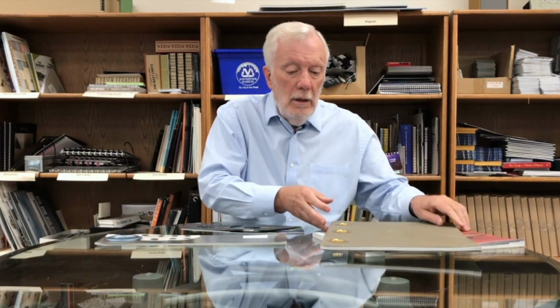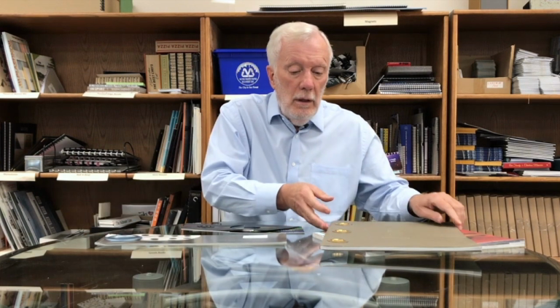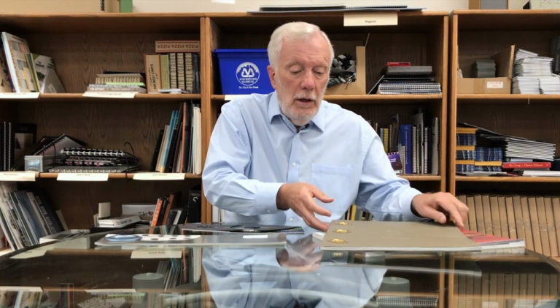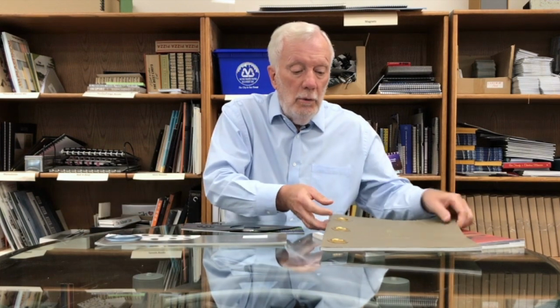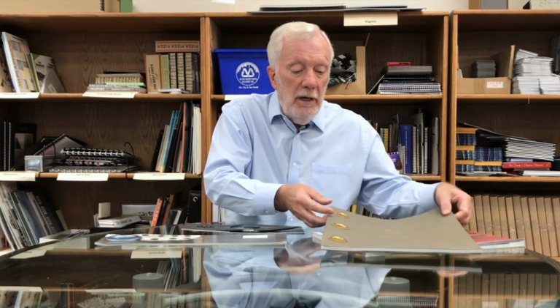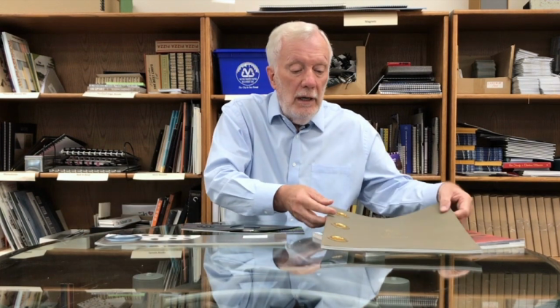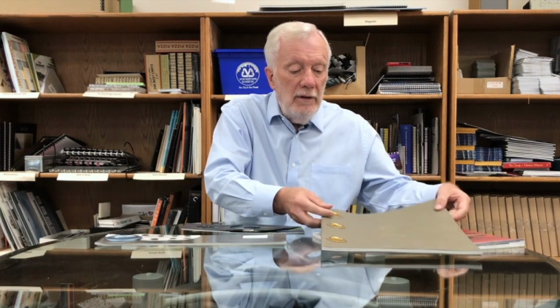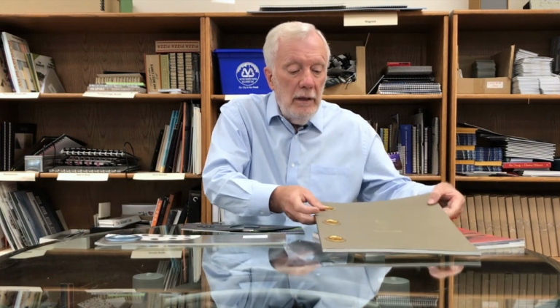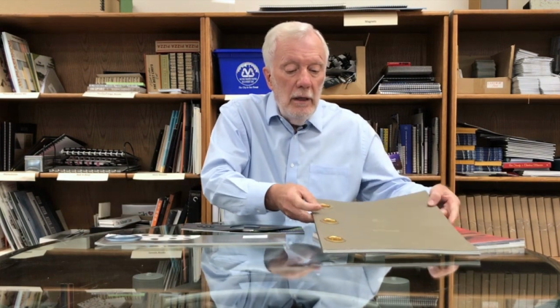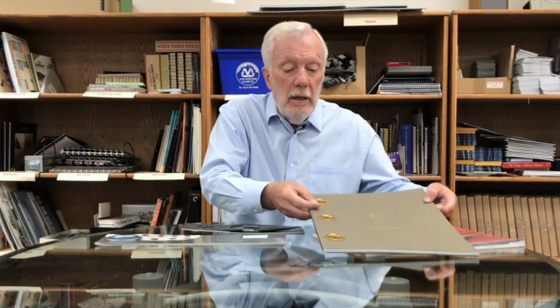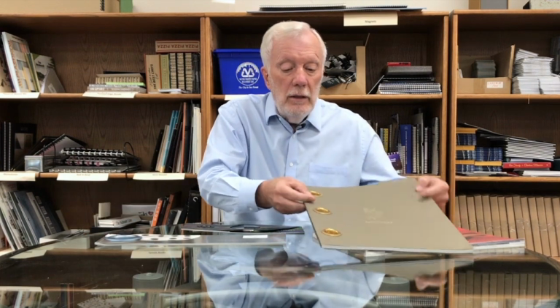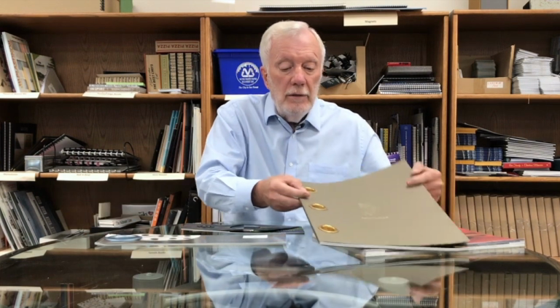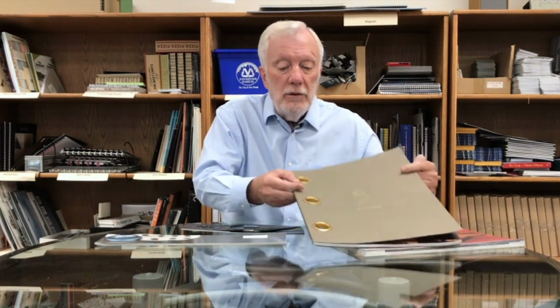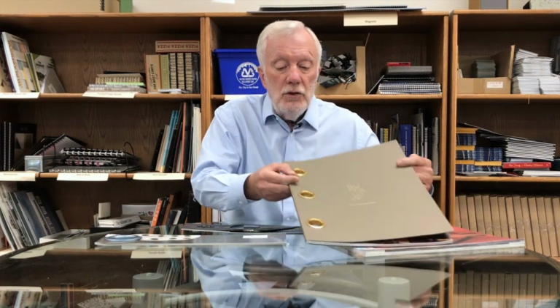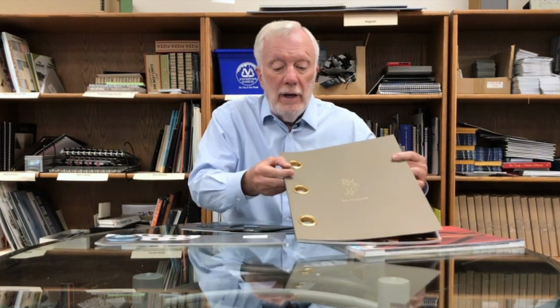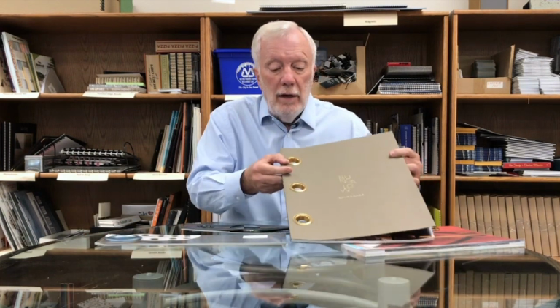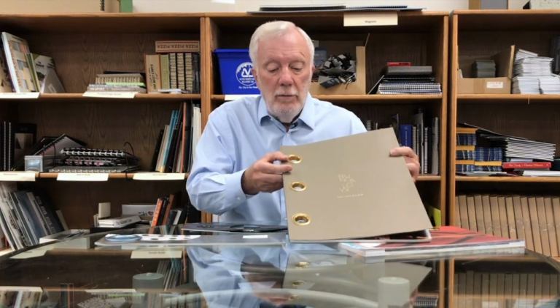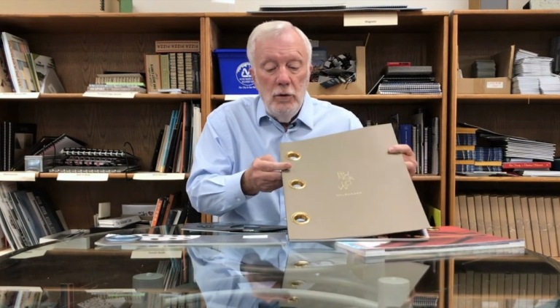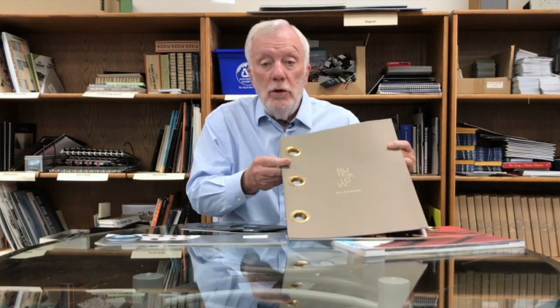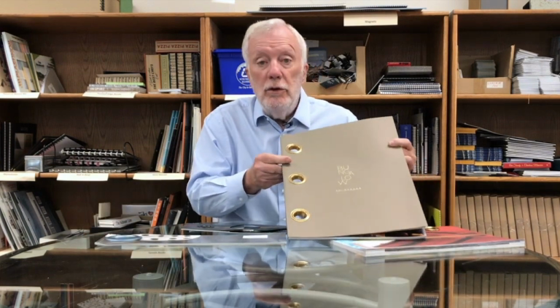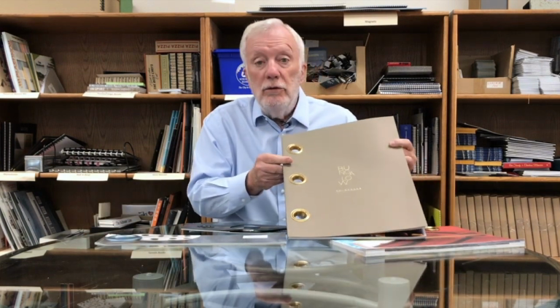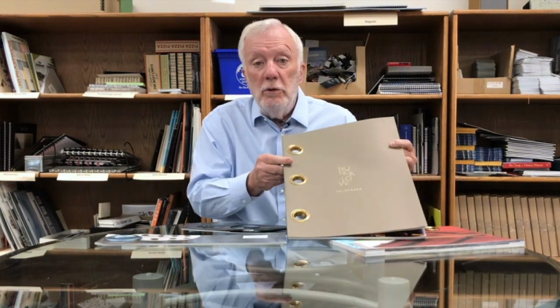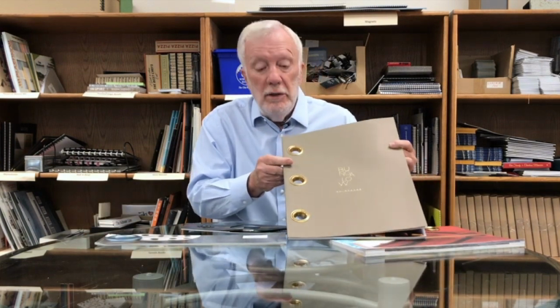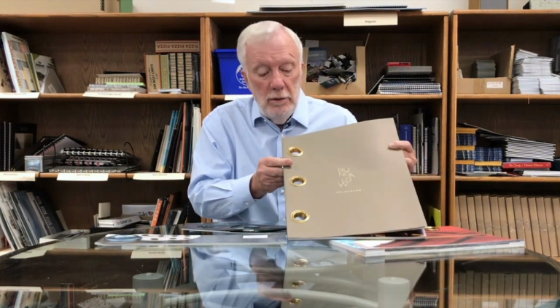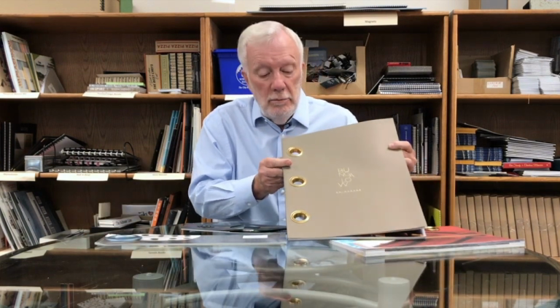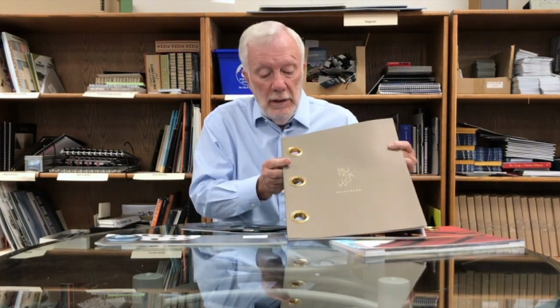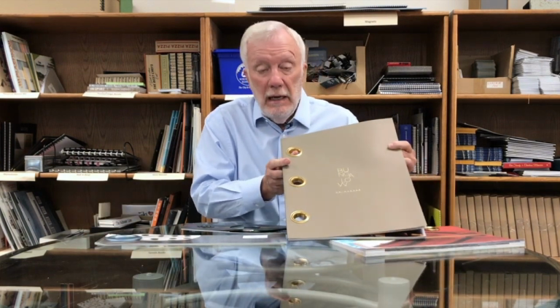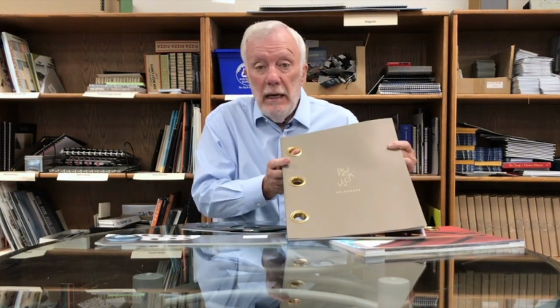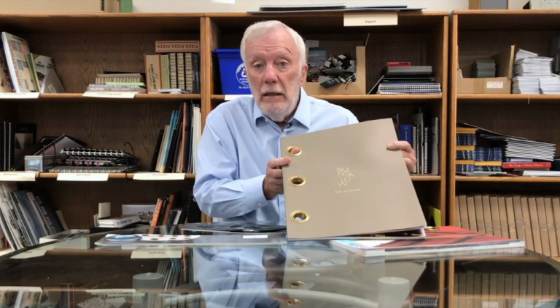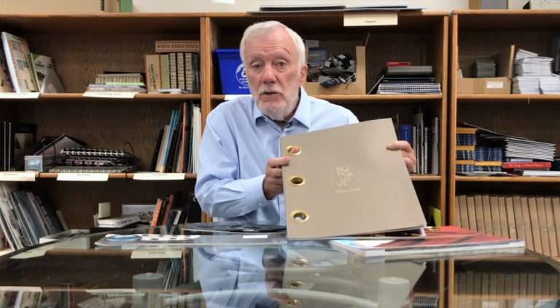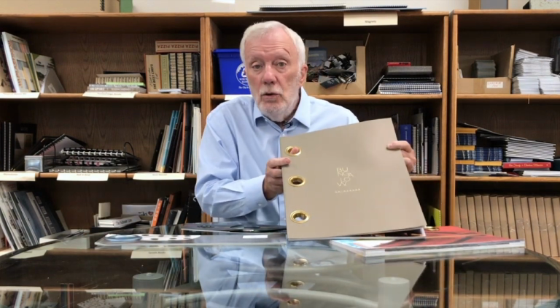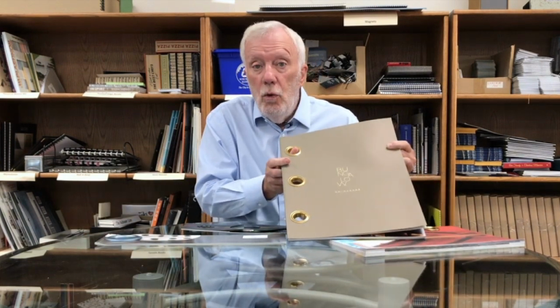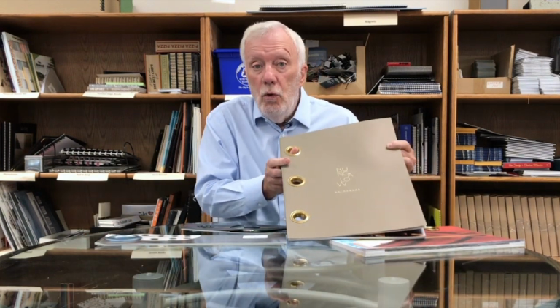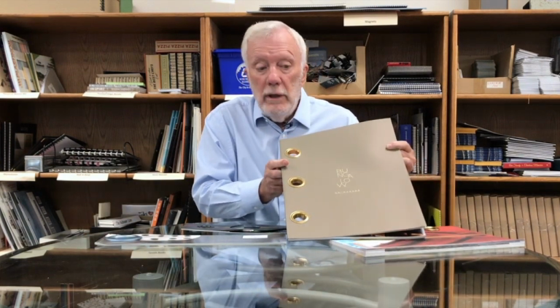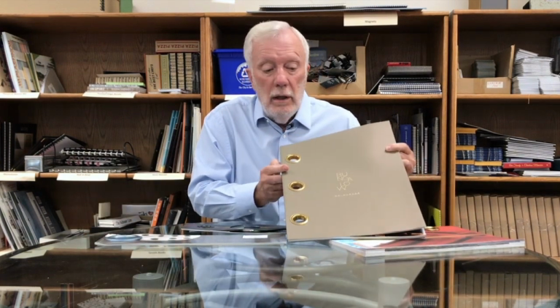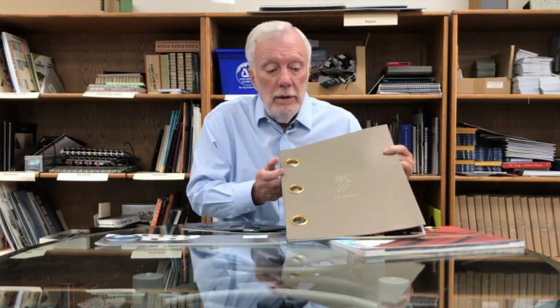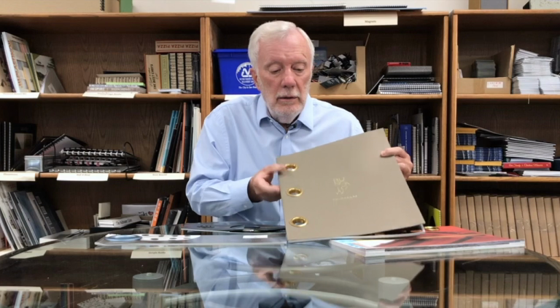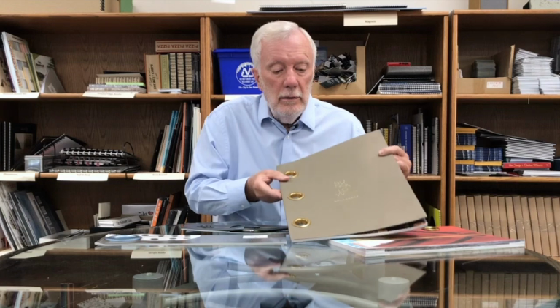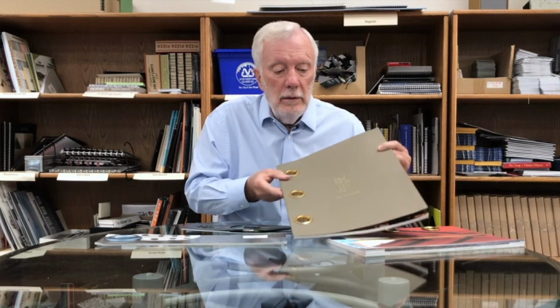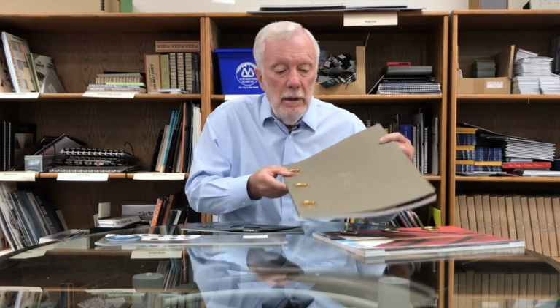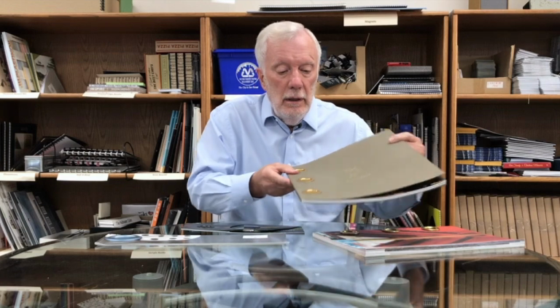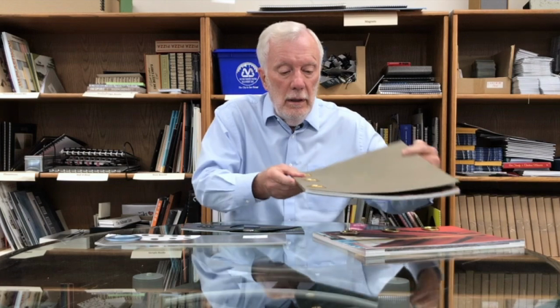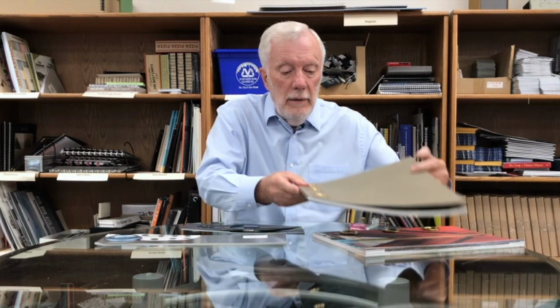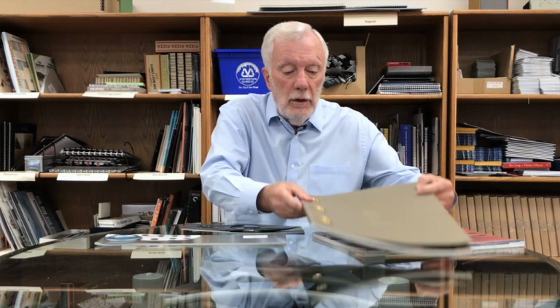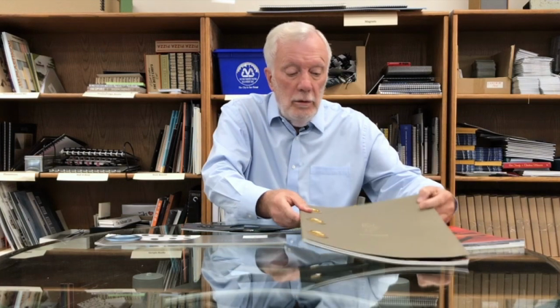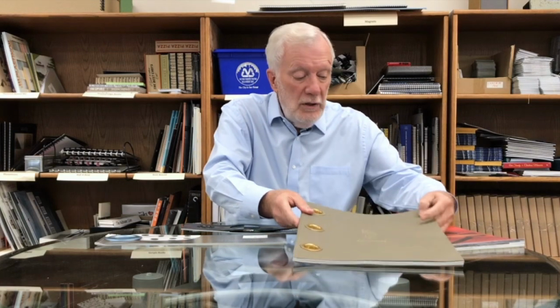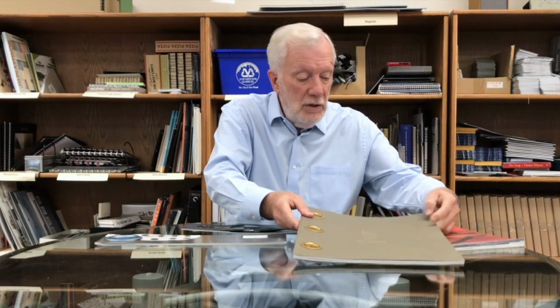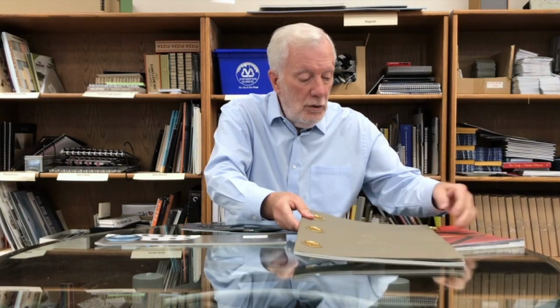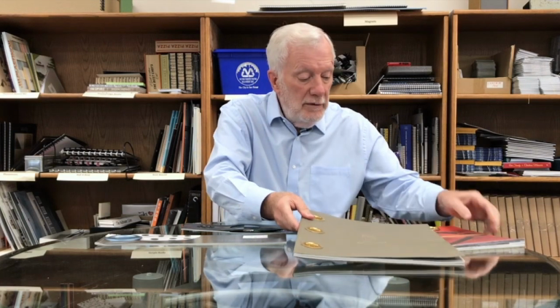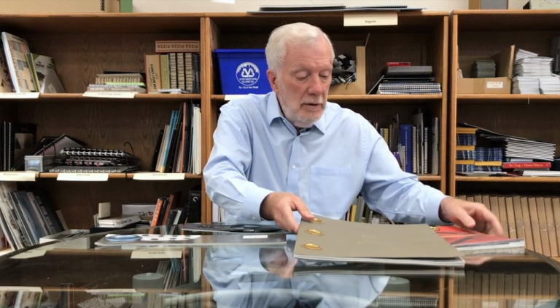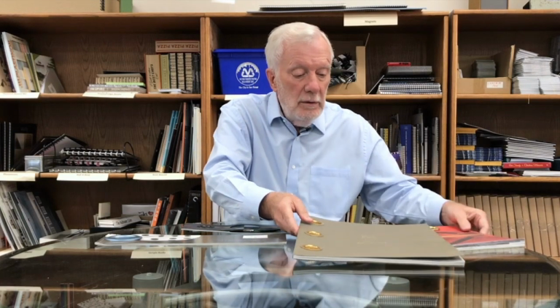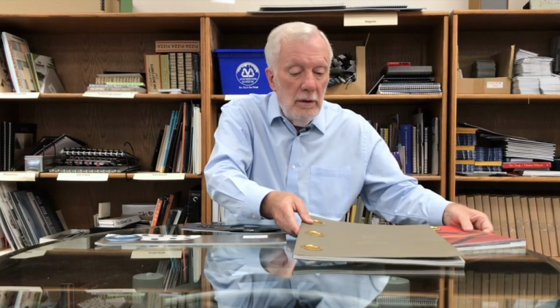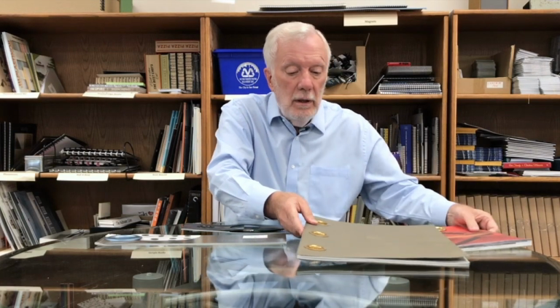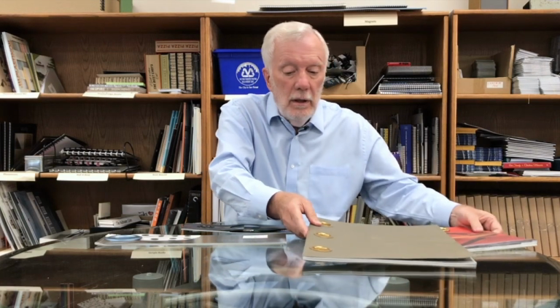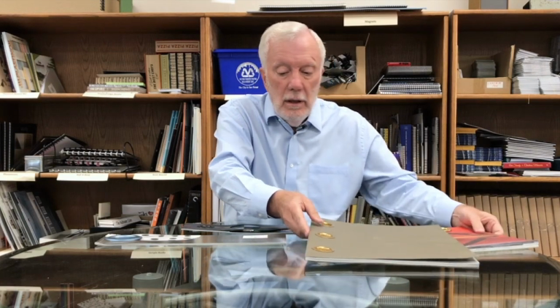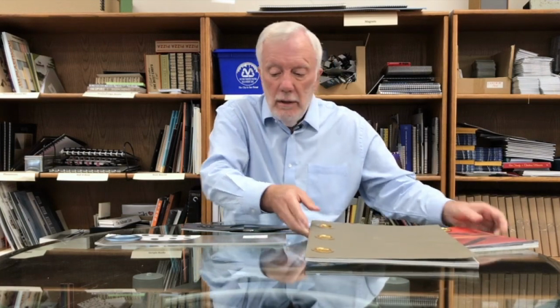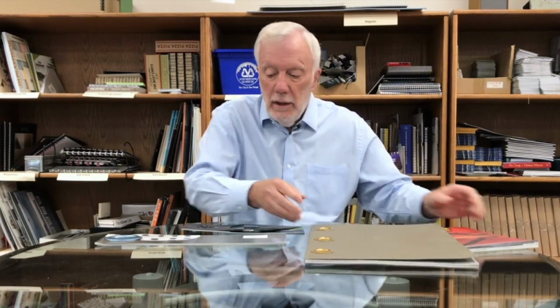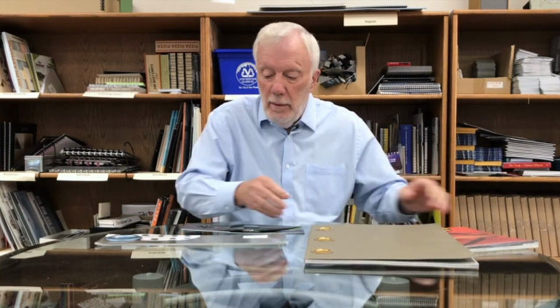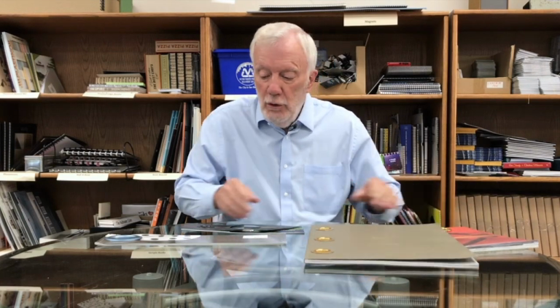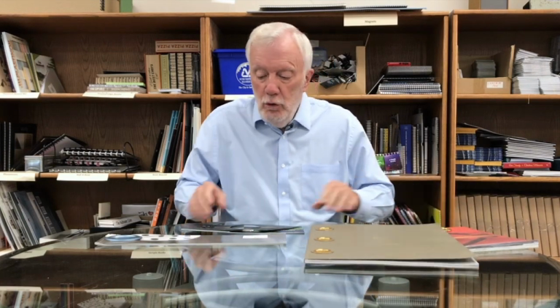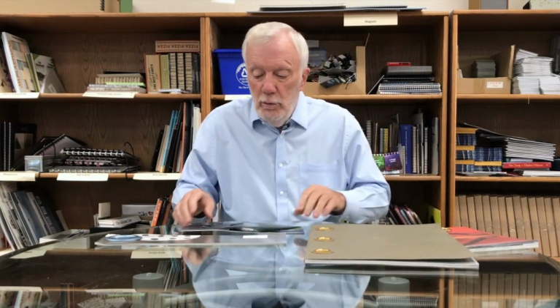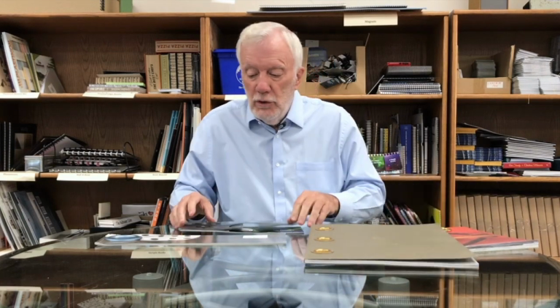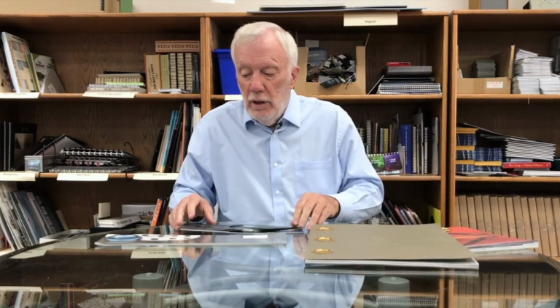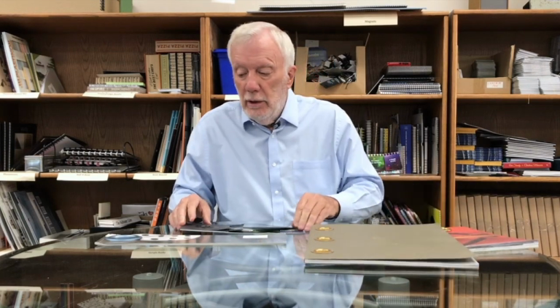Here we have a different style of book with three of them. Again, it's a gold color. They could be silver. They come in numerous colors.